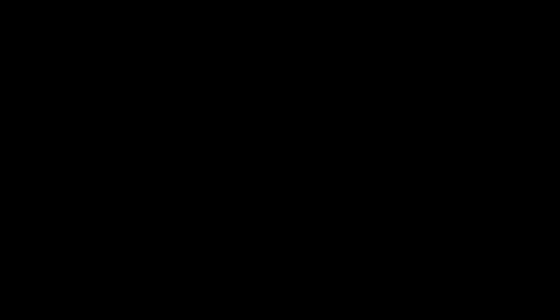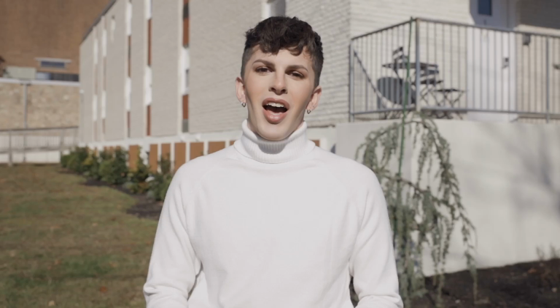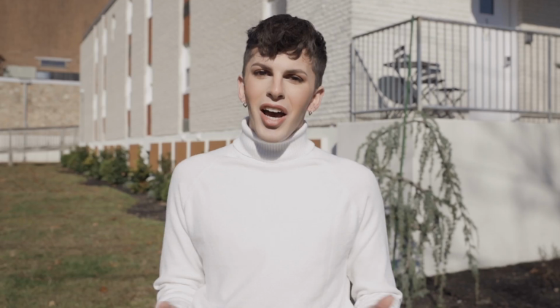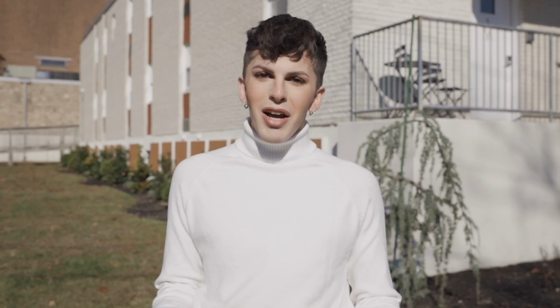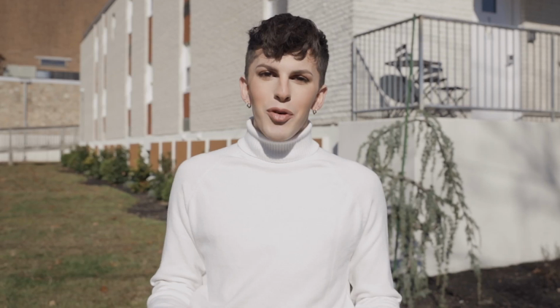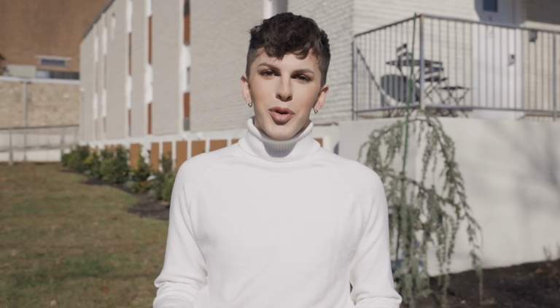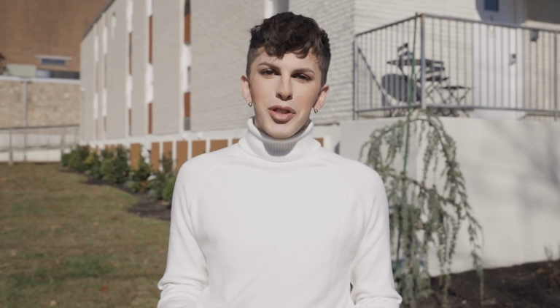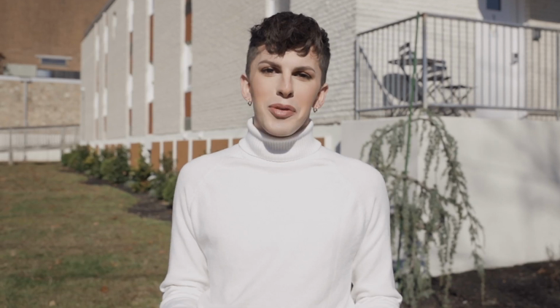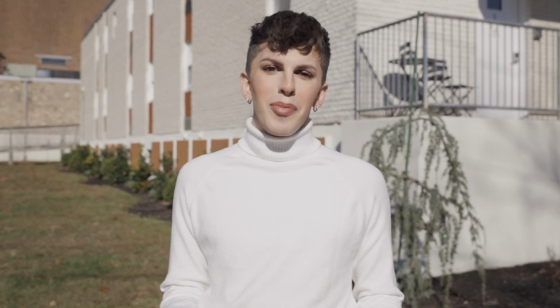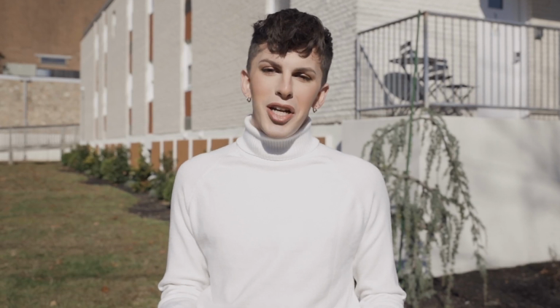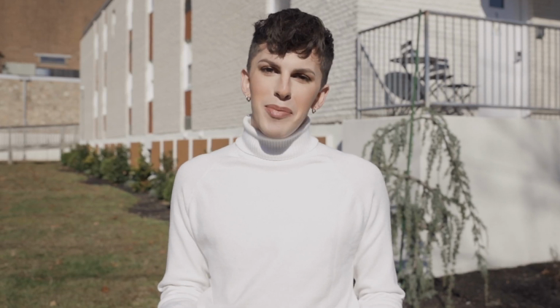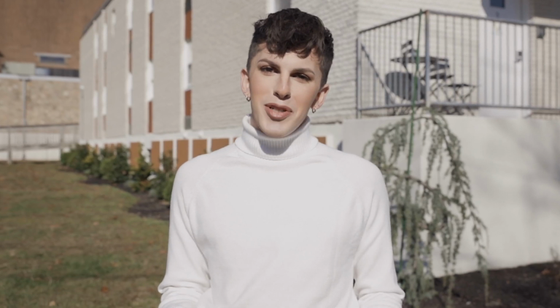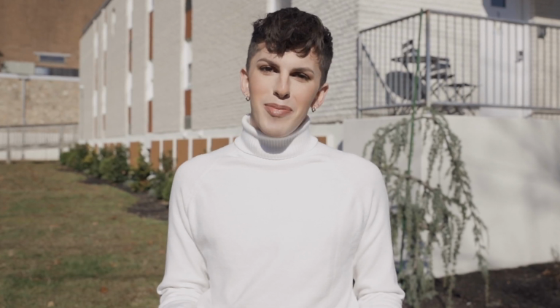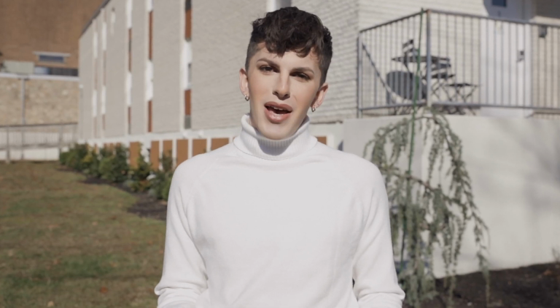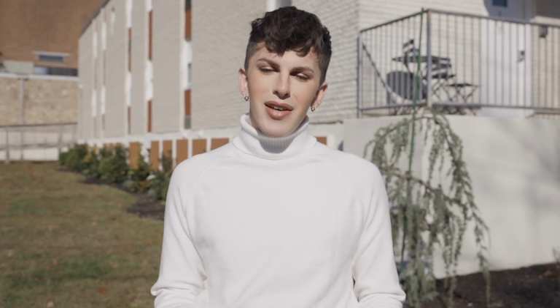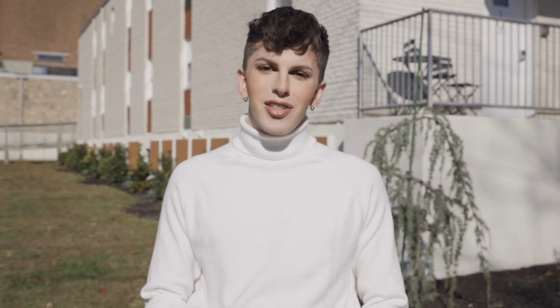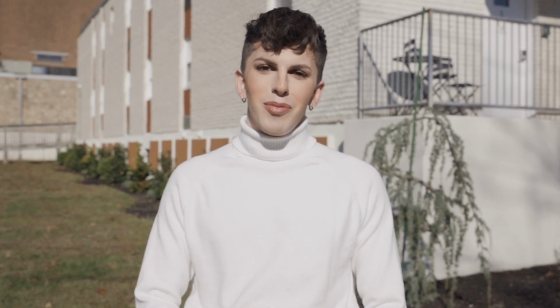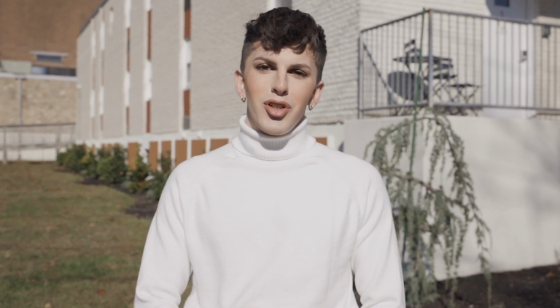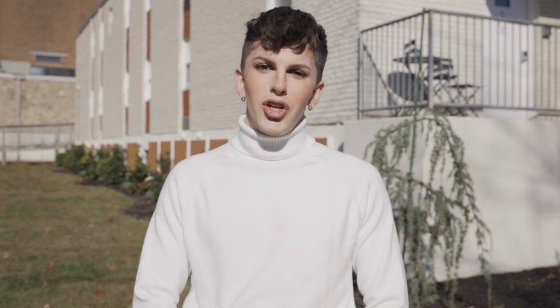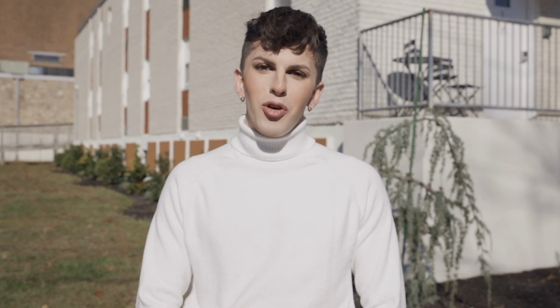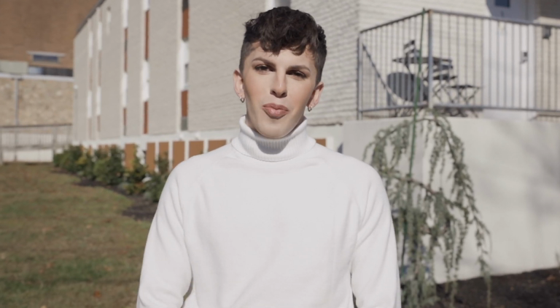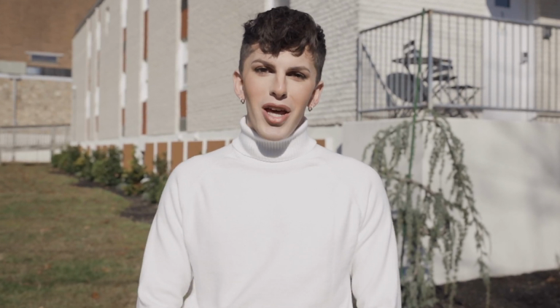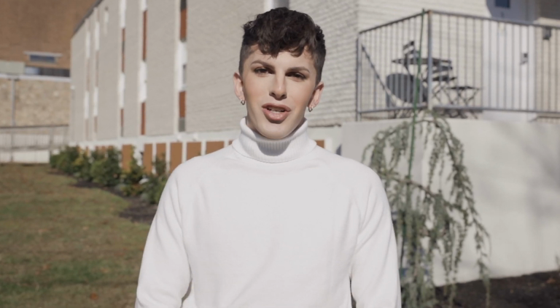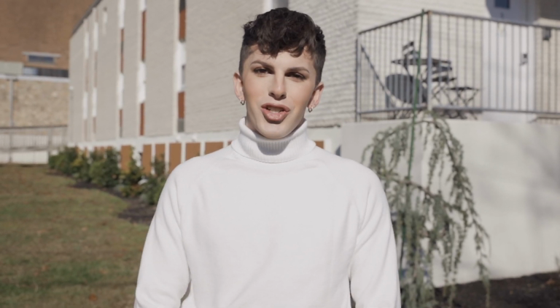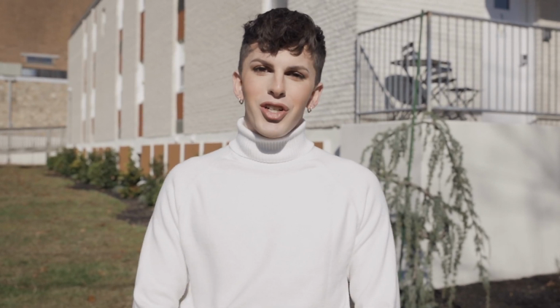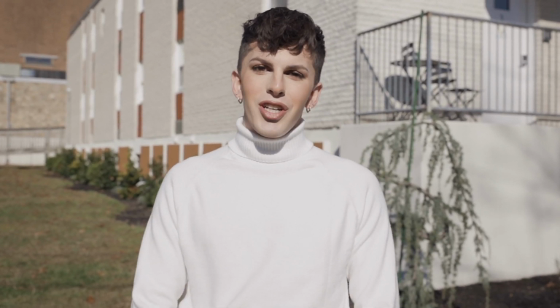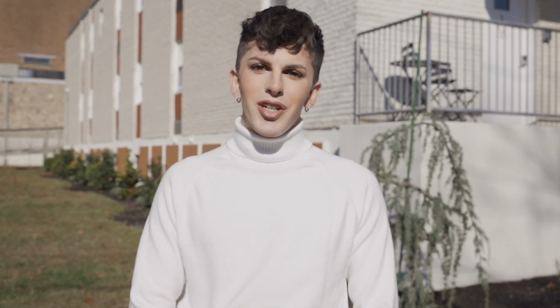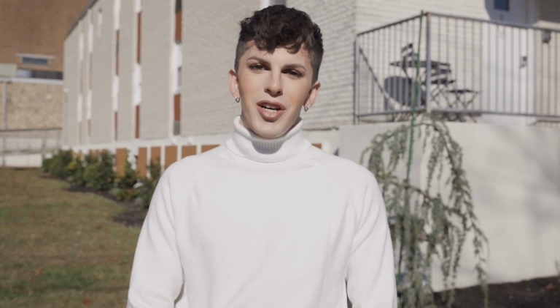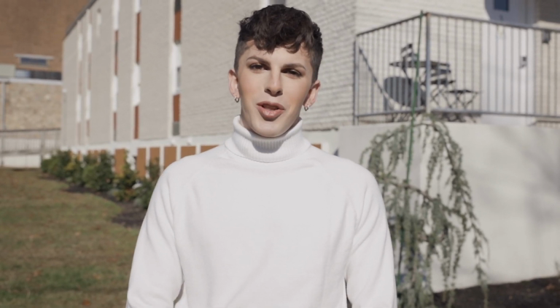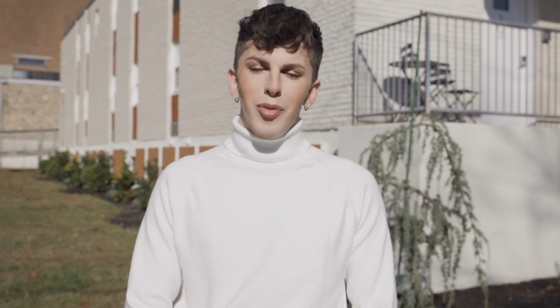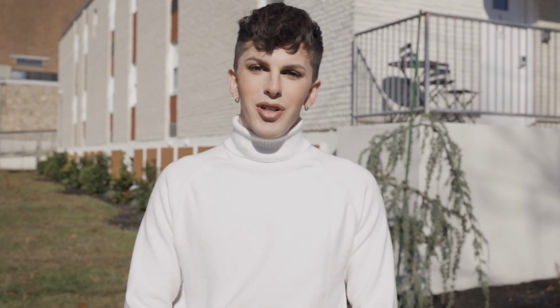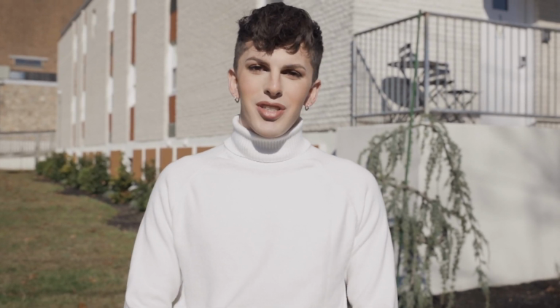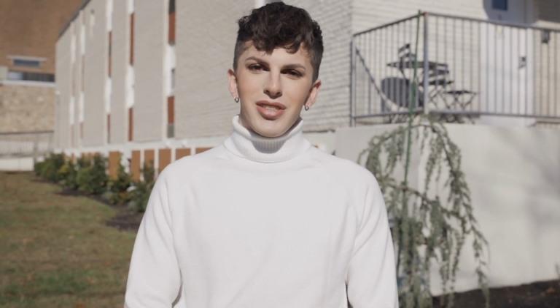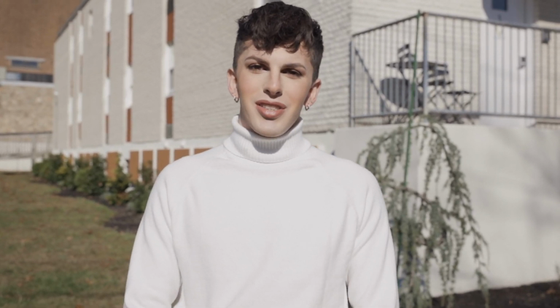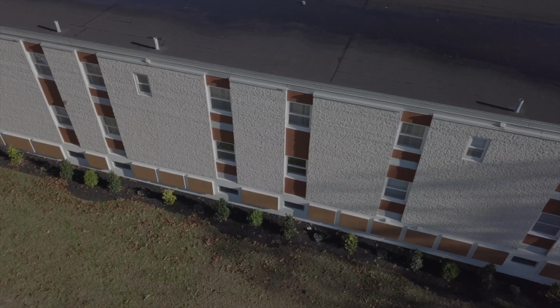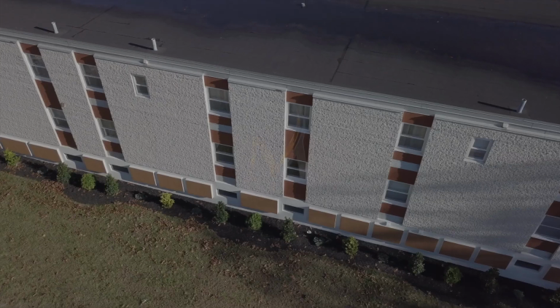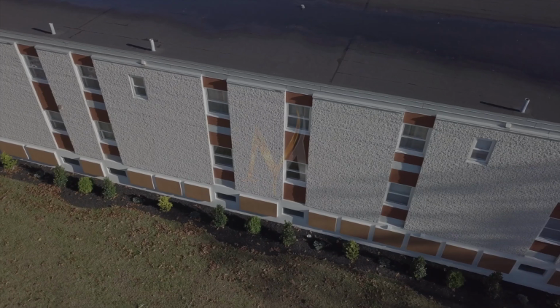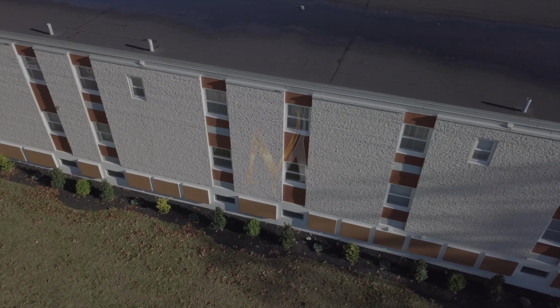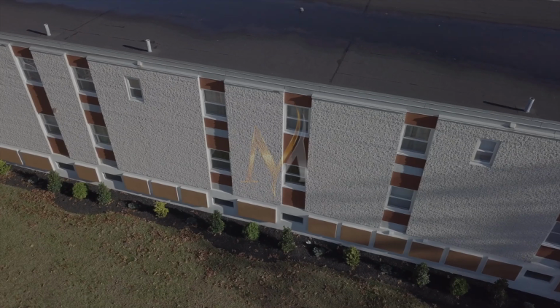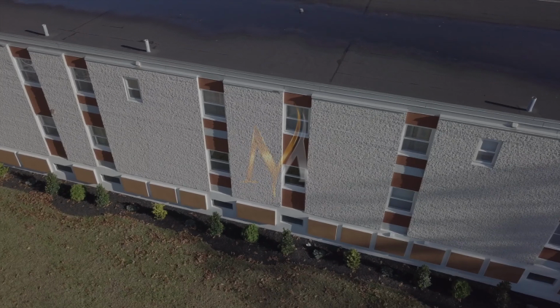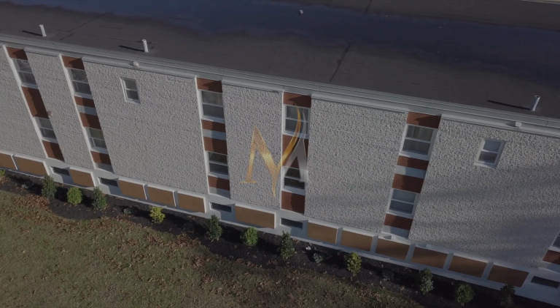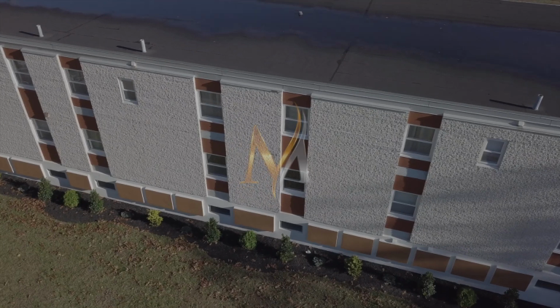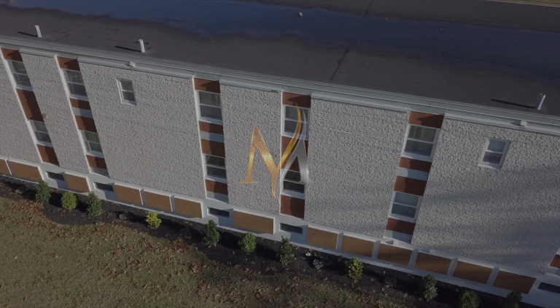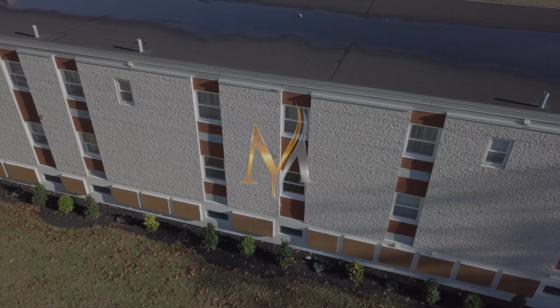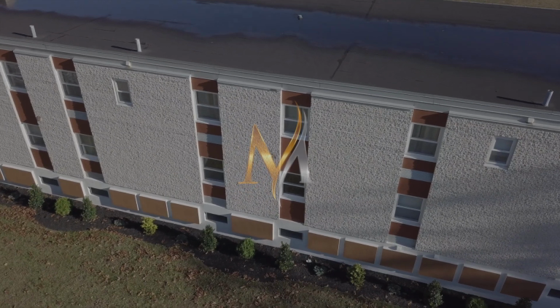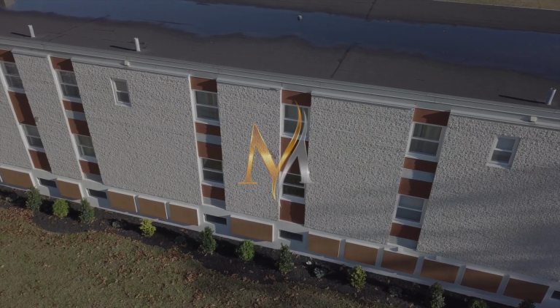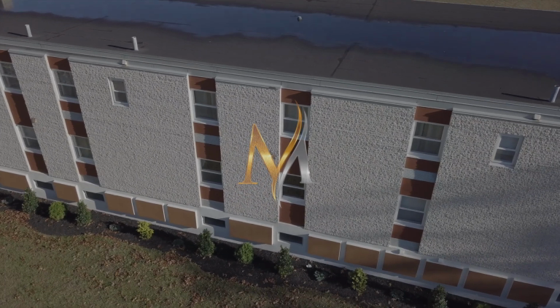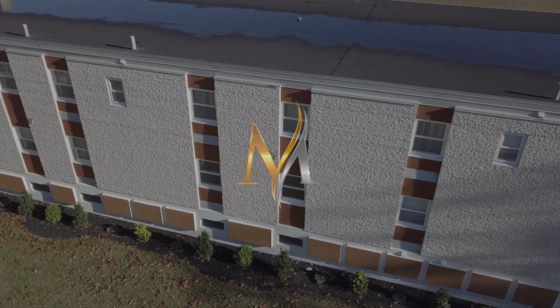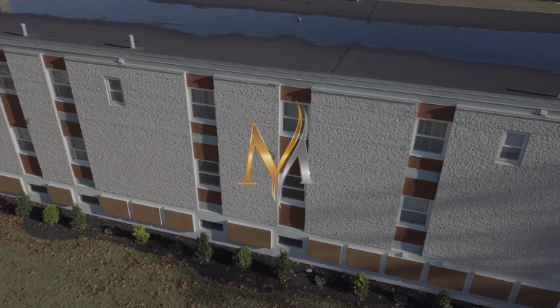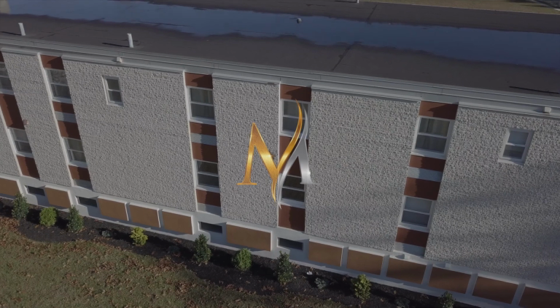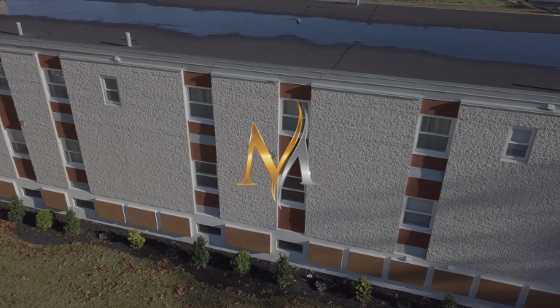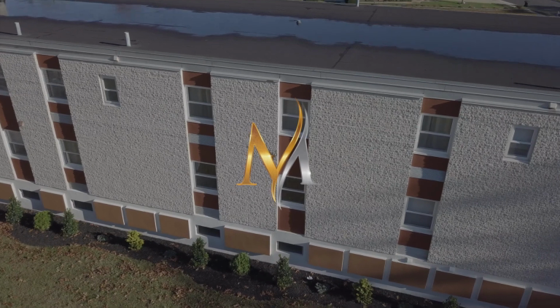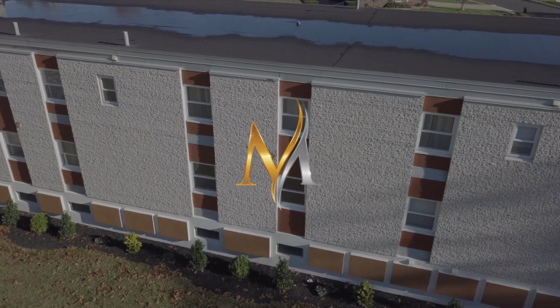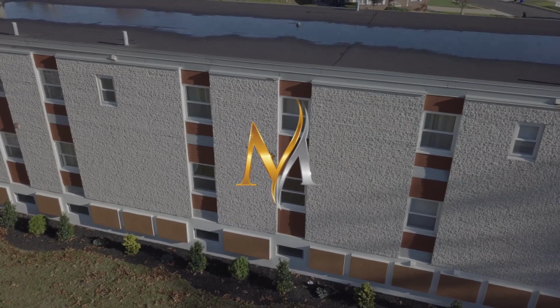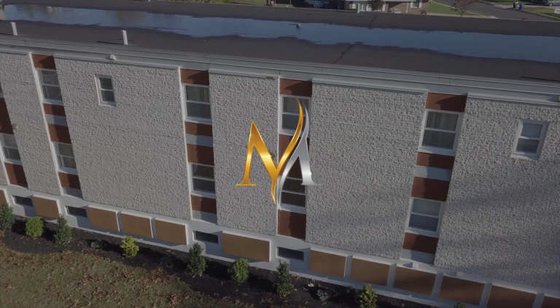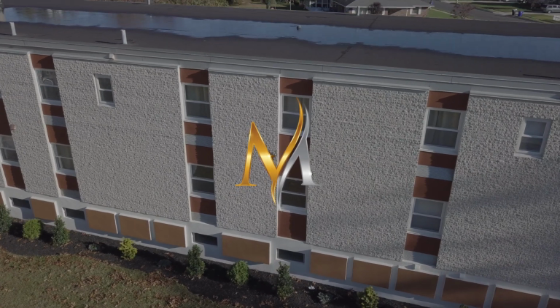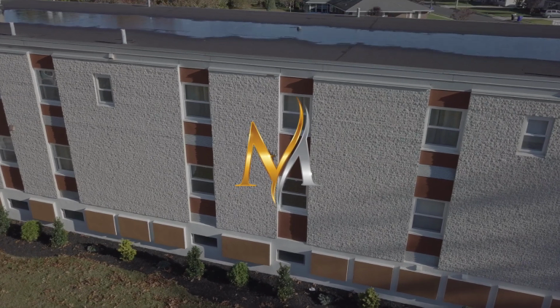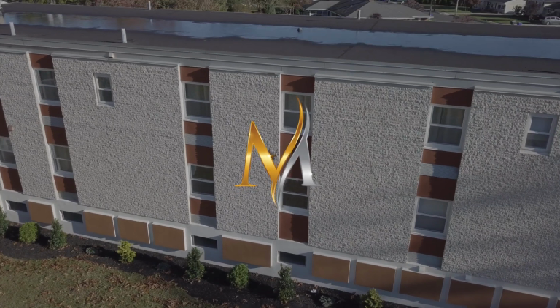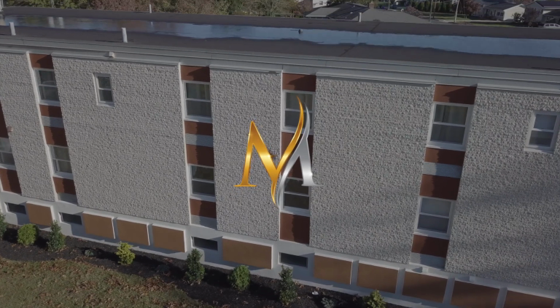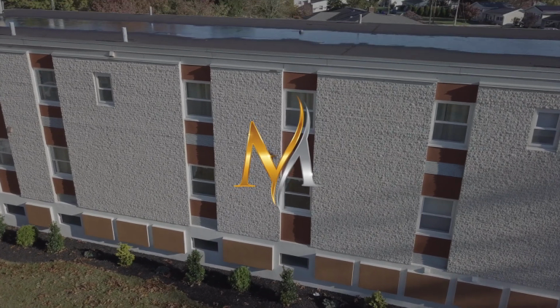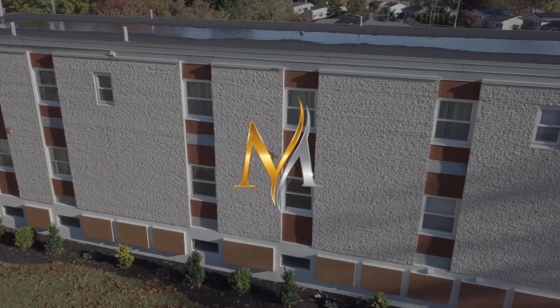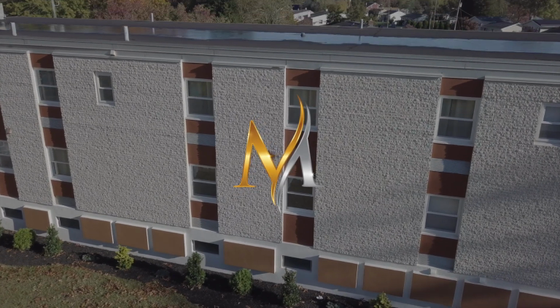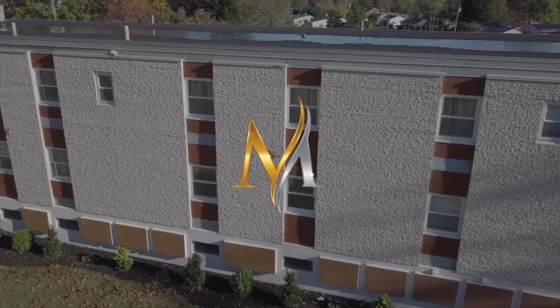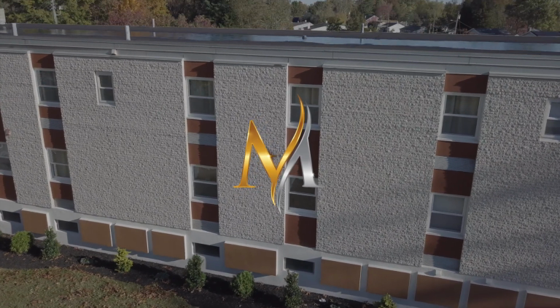Hi everyone, my name is Max and I'm the general manager here at The Martin, downtown Hamilton's brand new boutique hotel. Let's take a look inside.